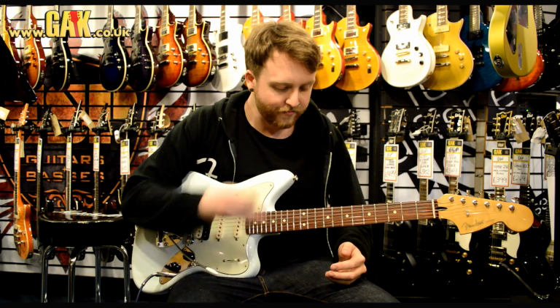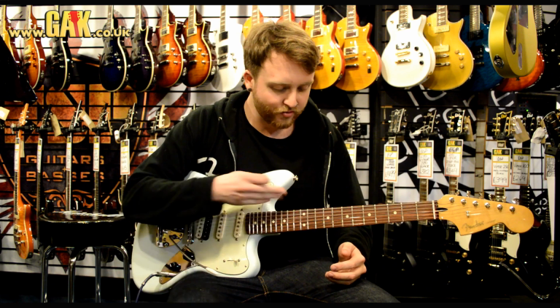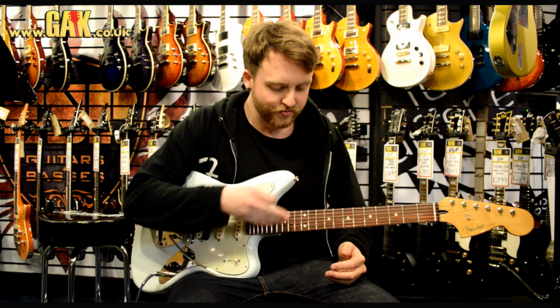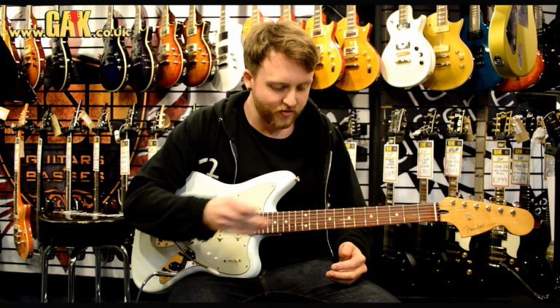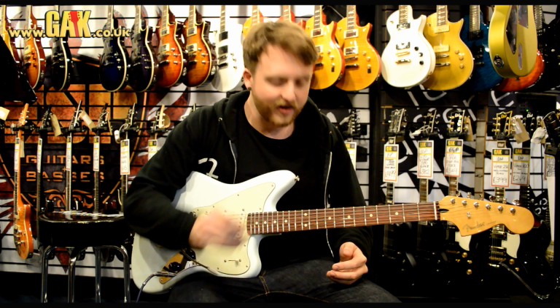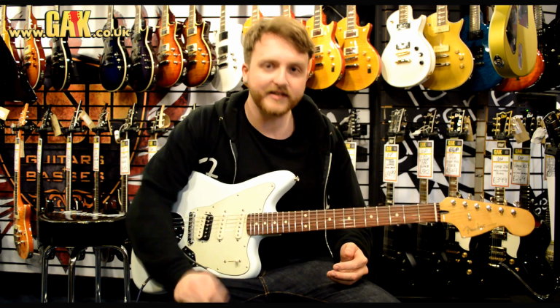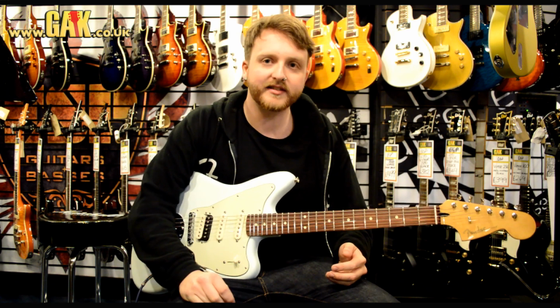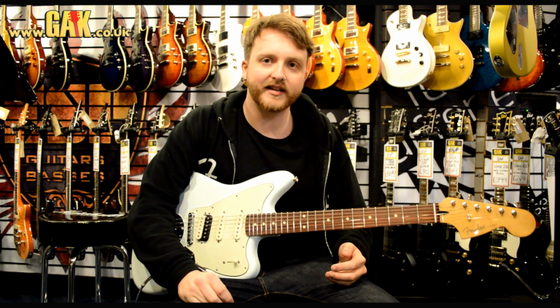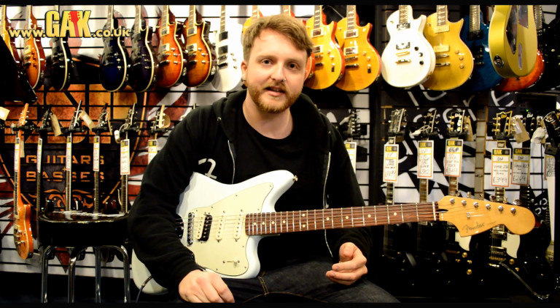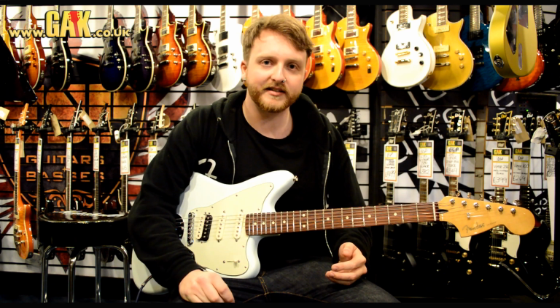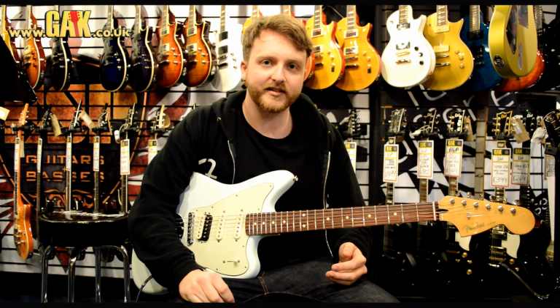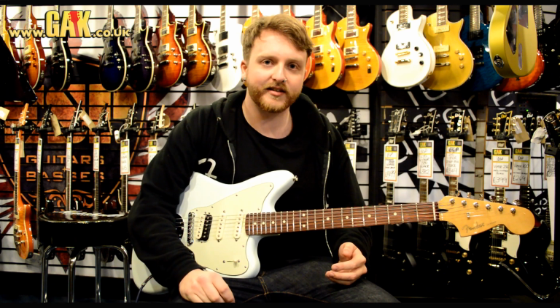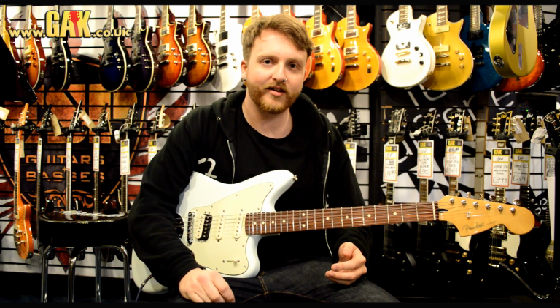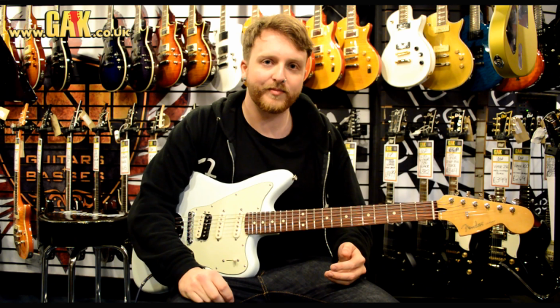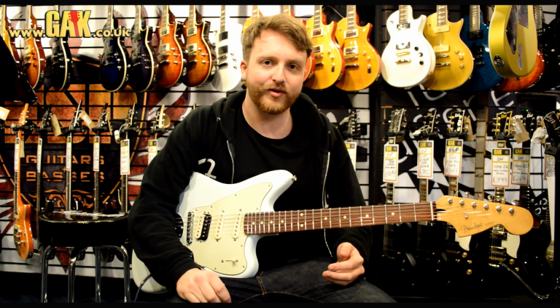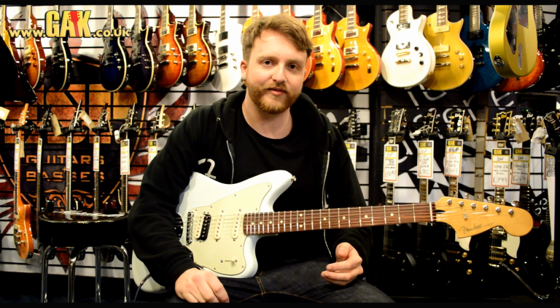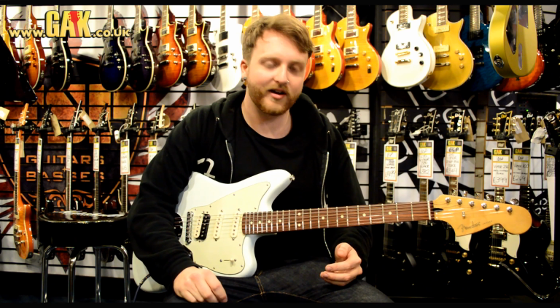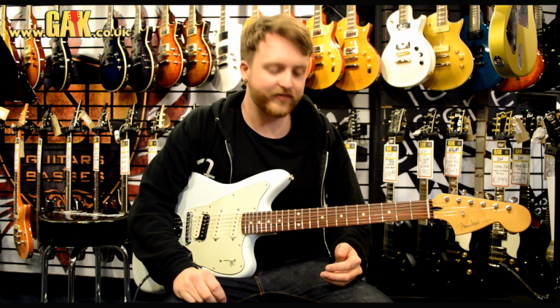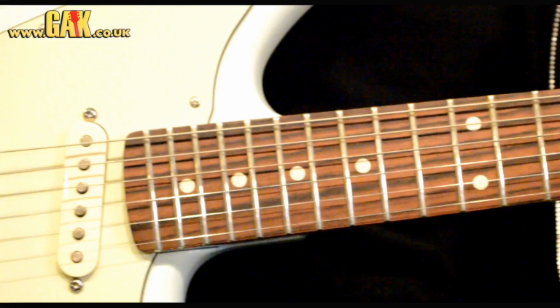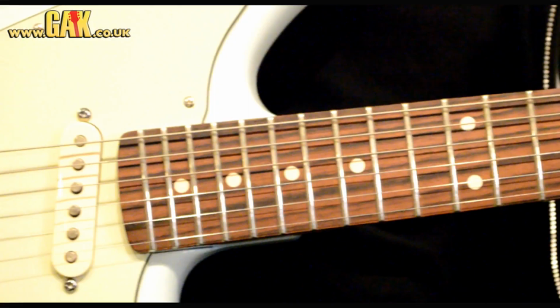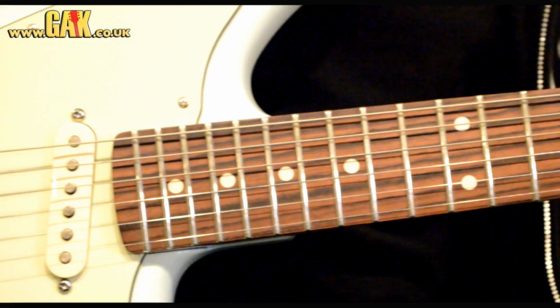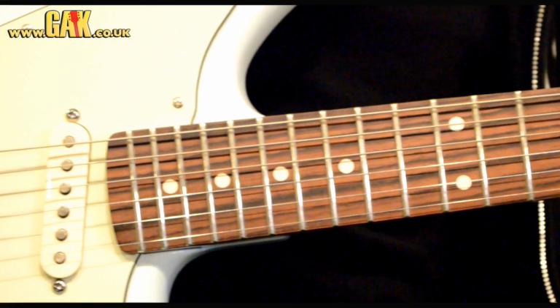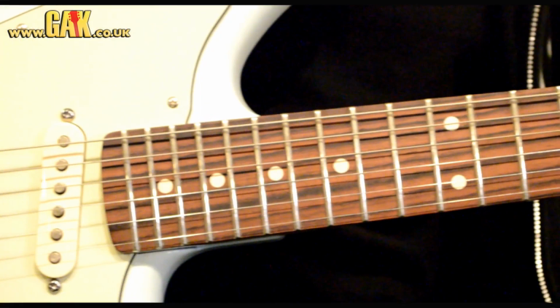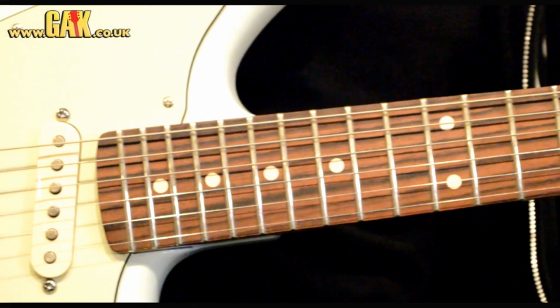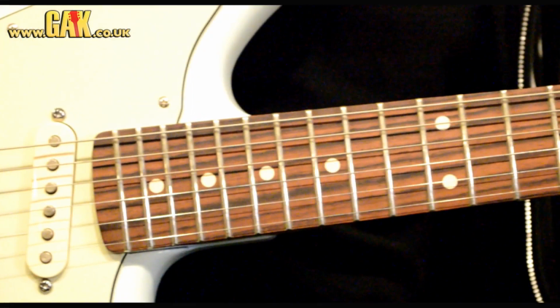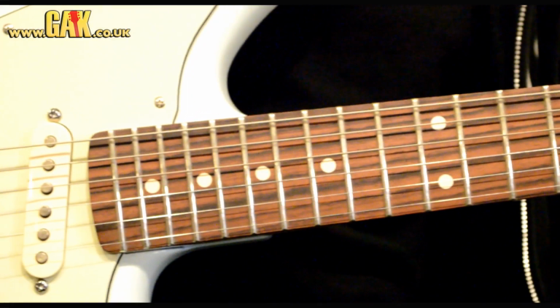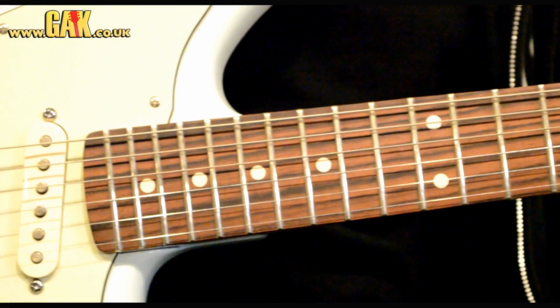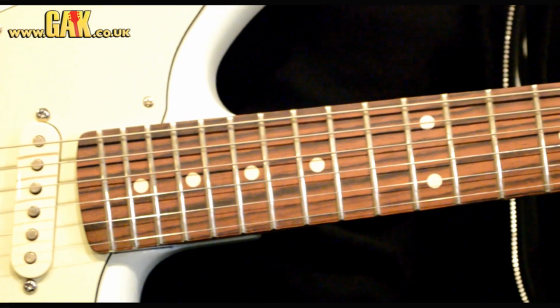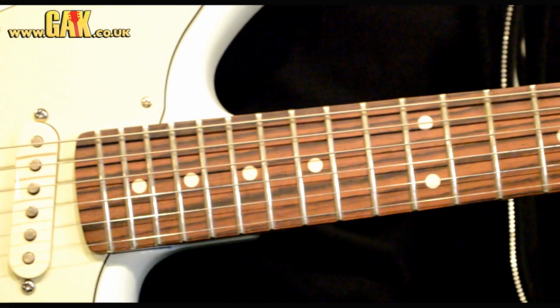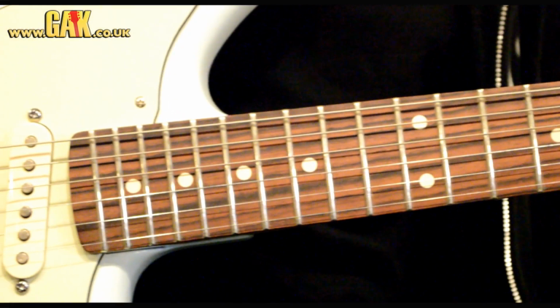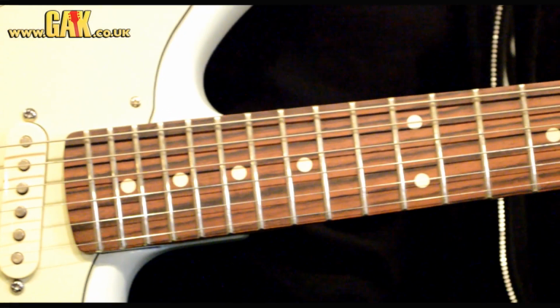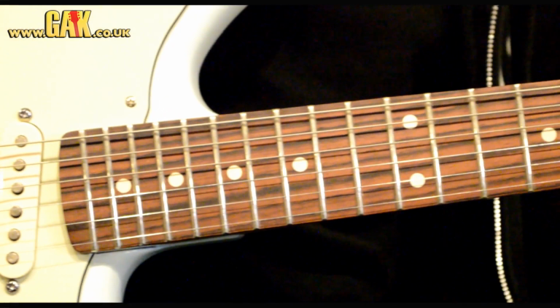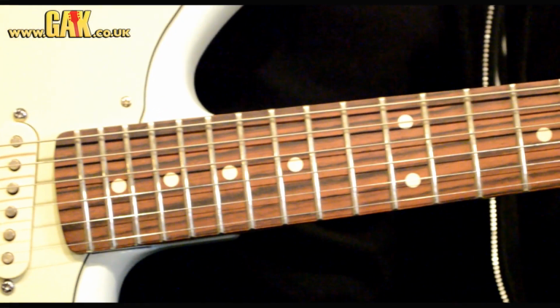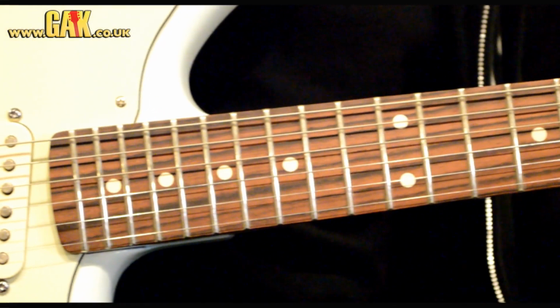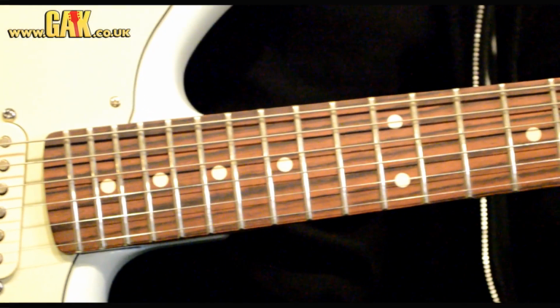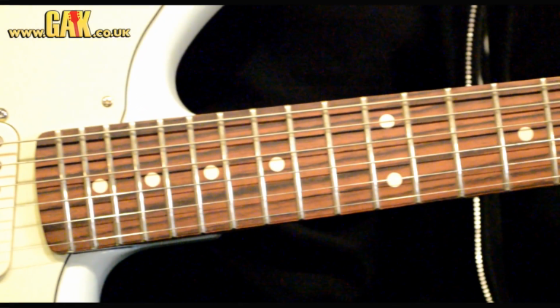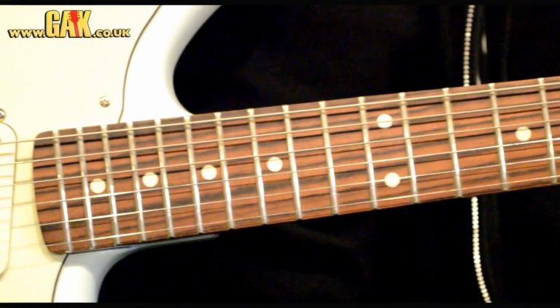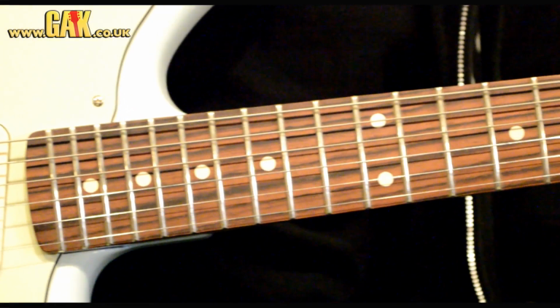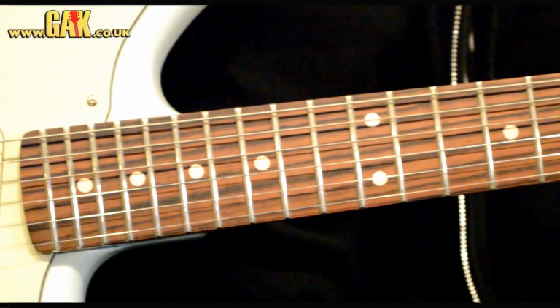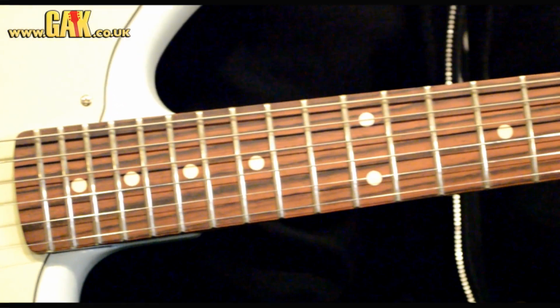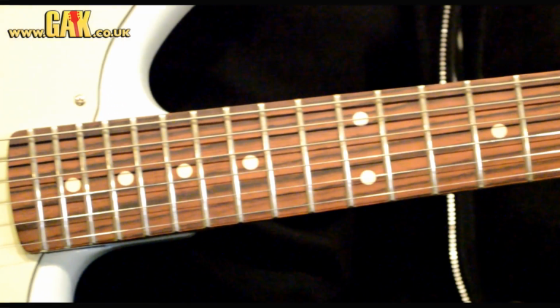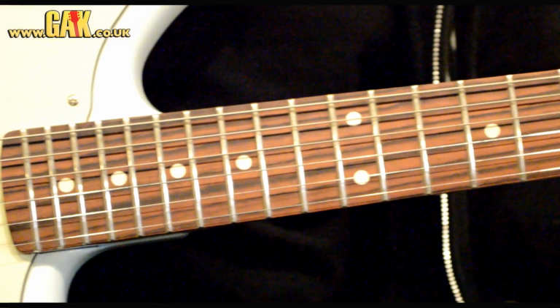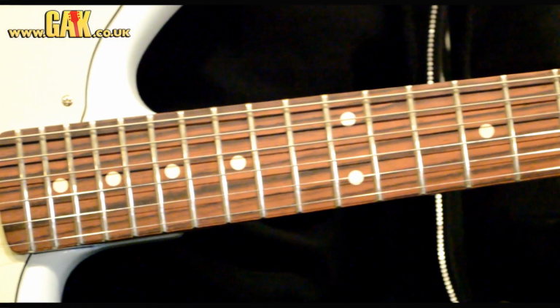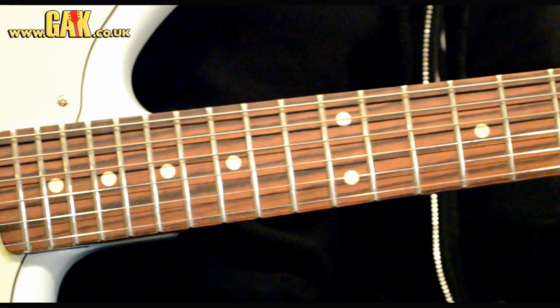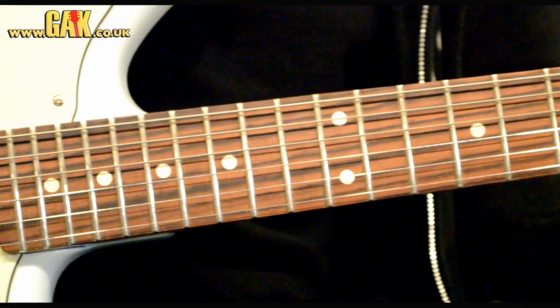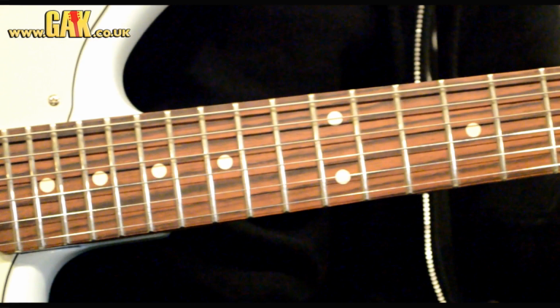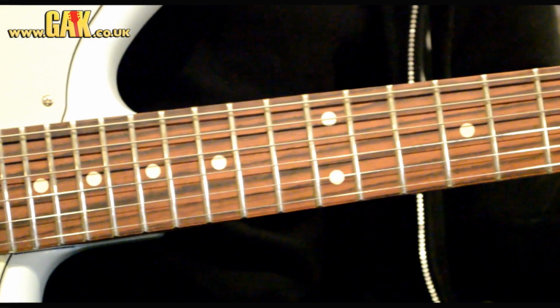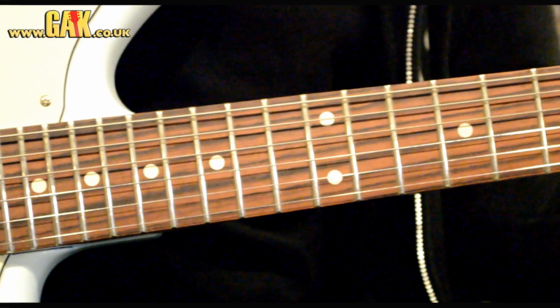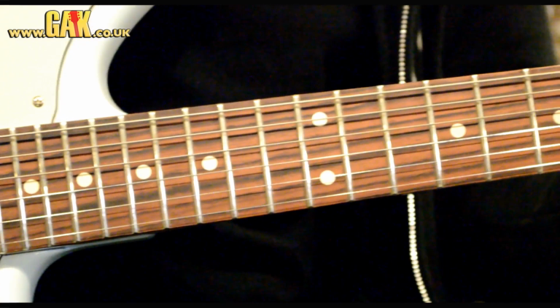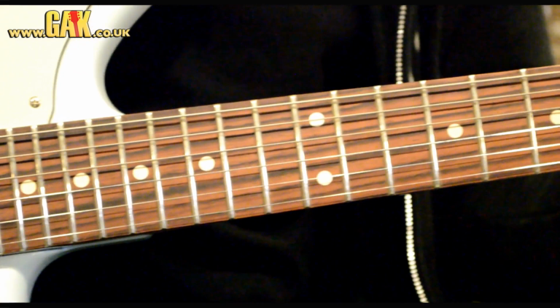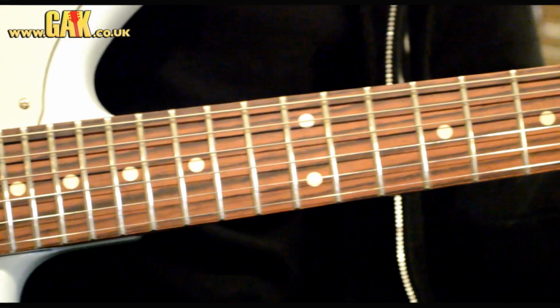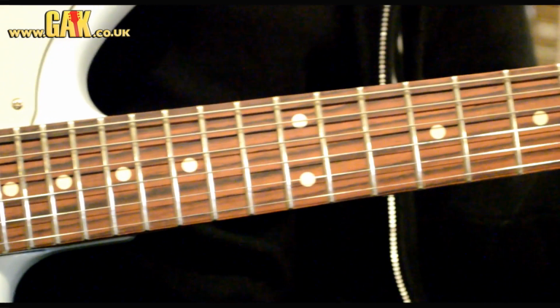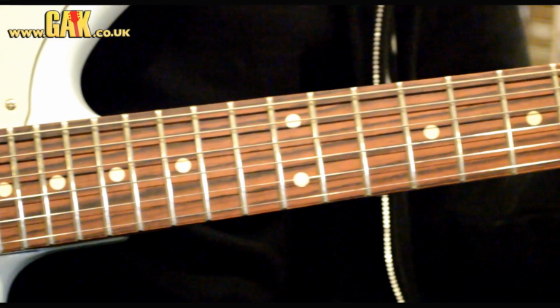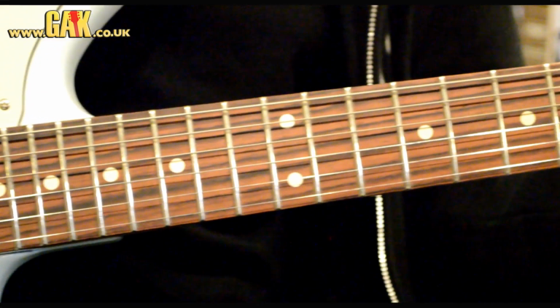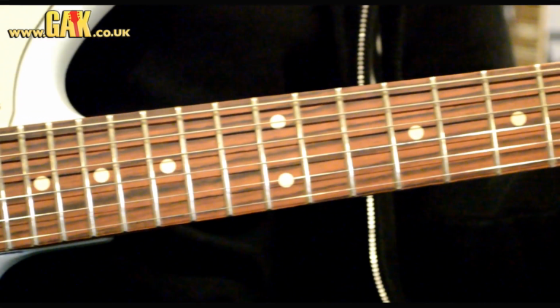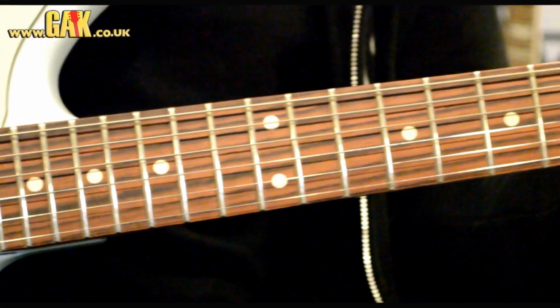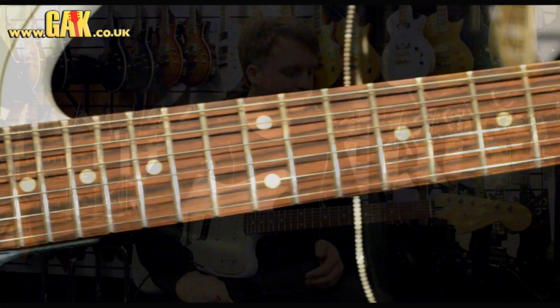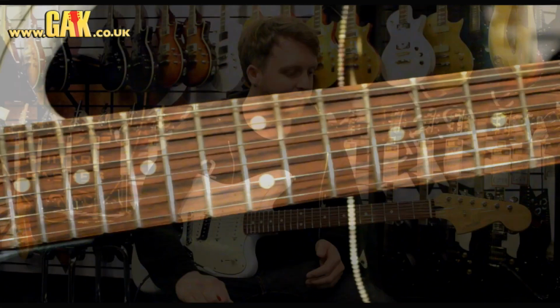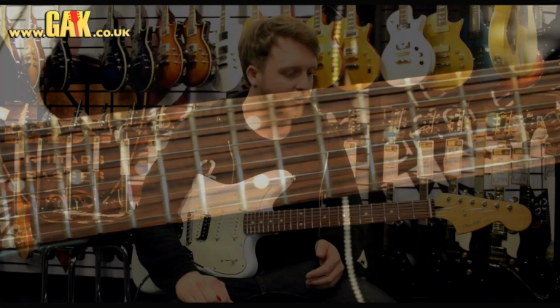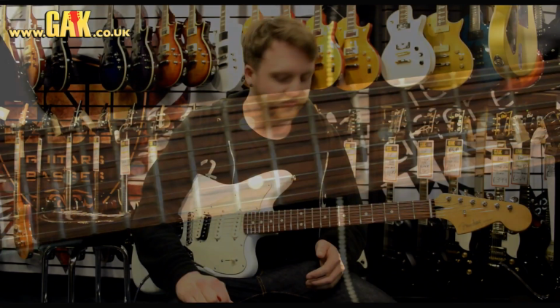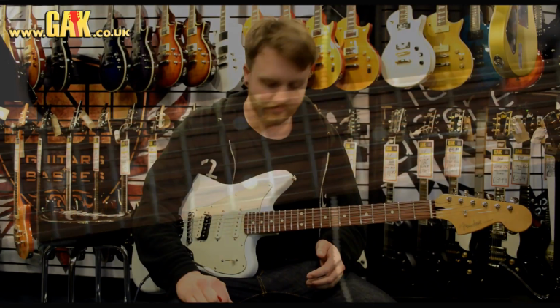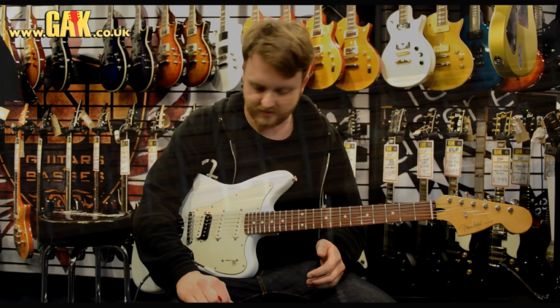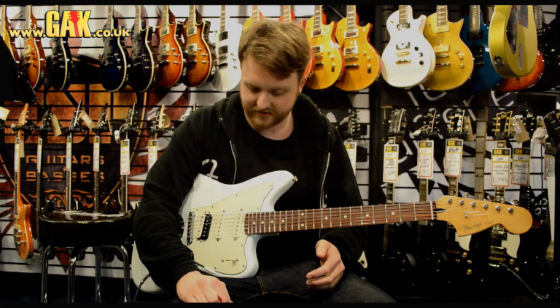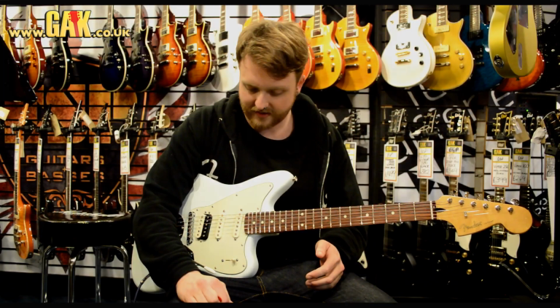Fretboard-wise, it's a 9.5-inch radius, and the neck's made from maple, but the fretboard is made from rosewood.